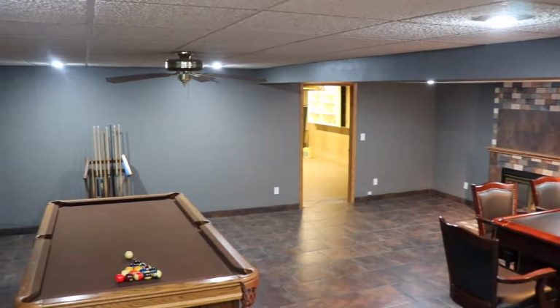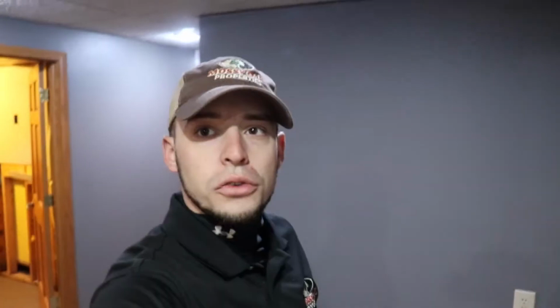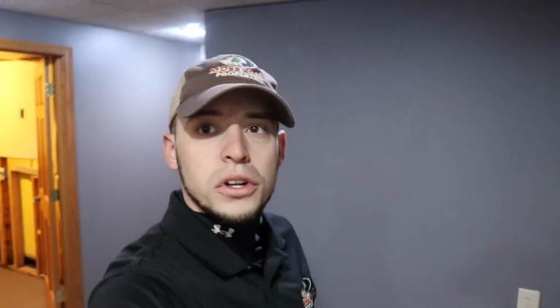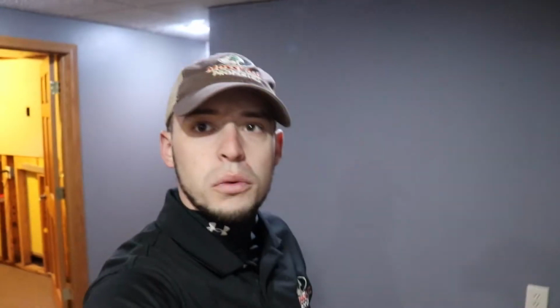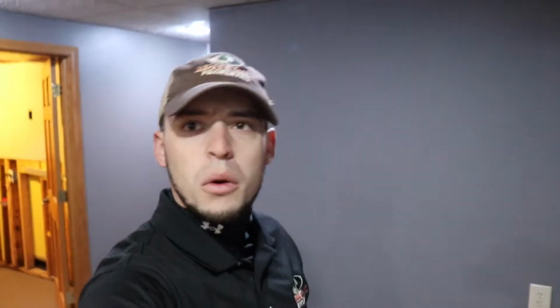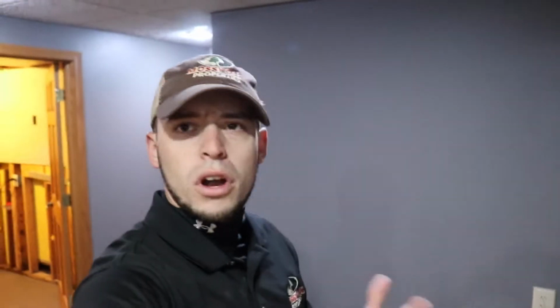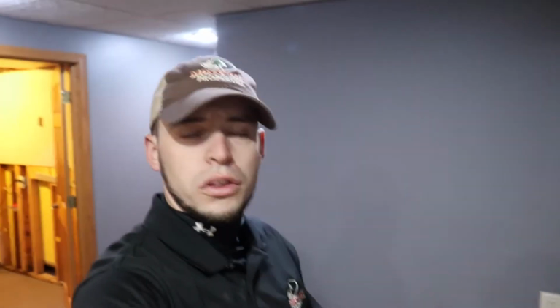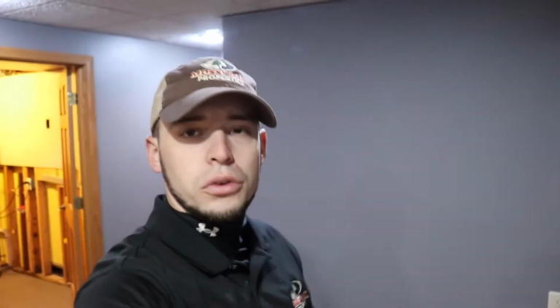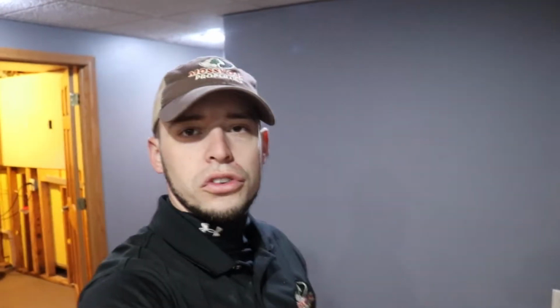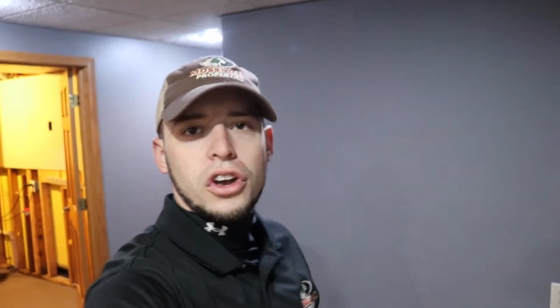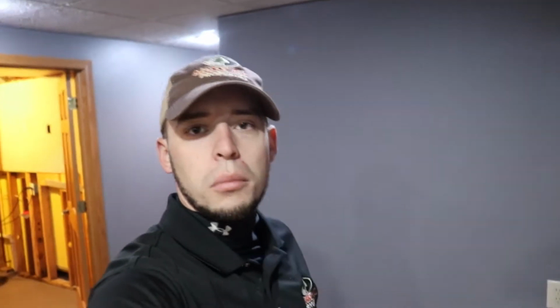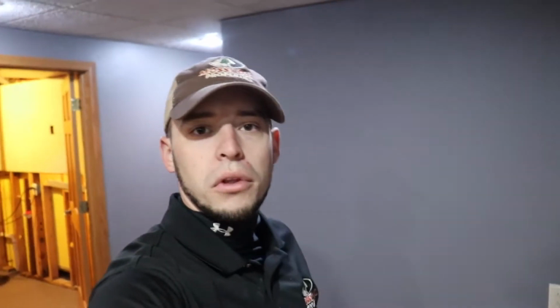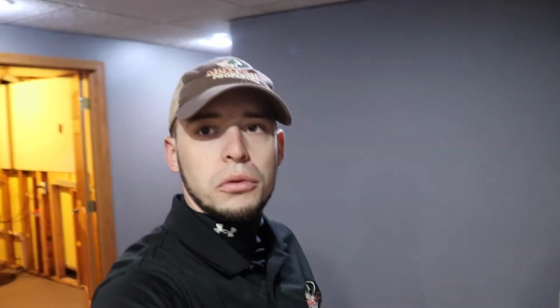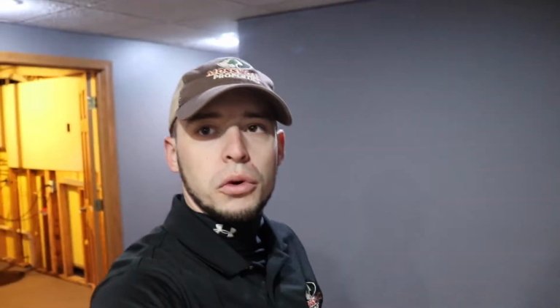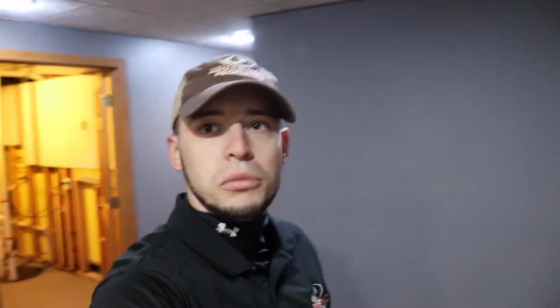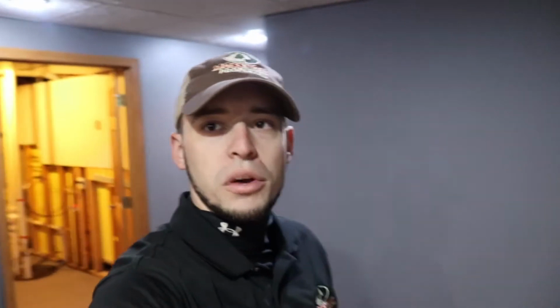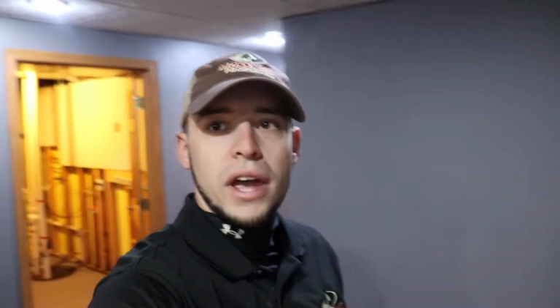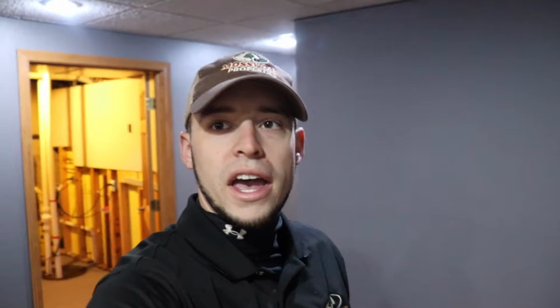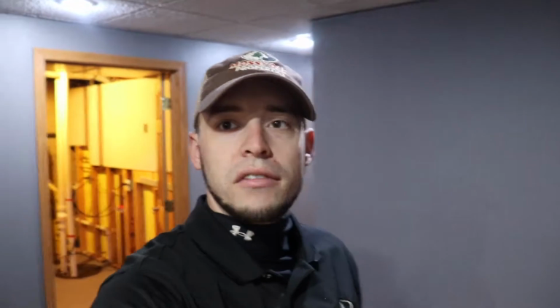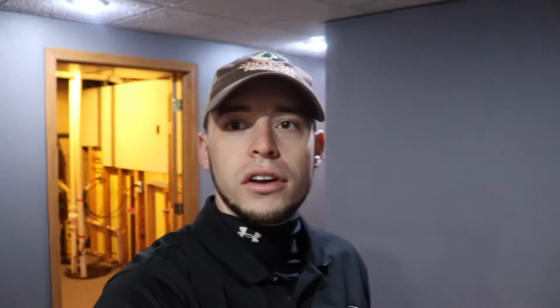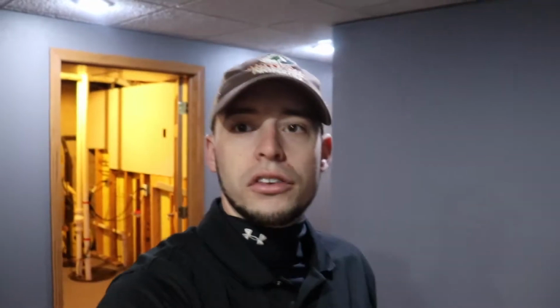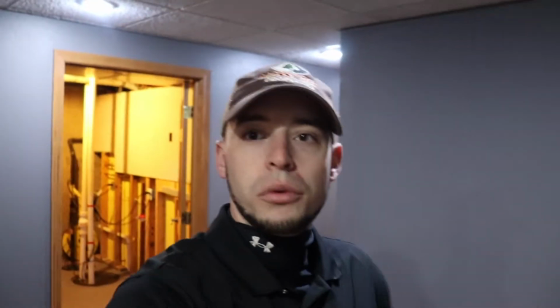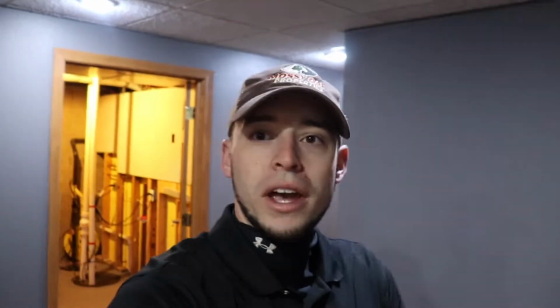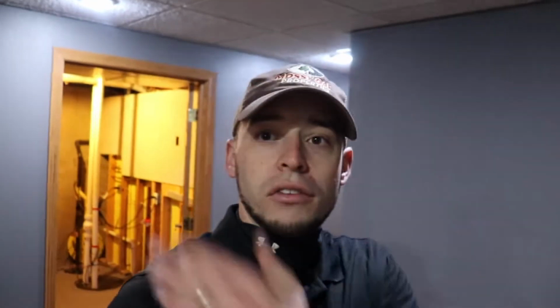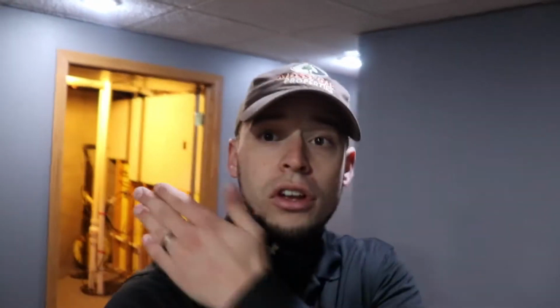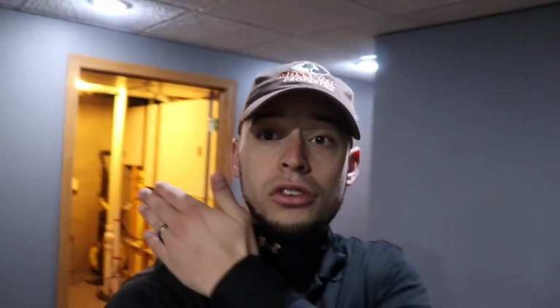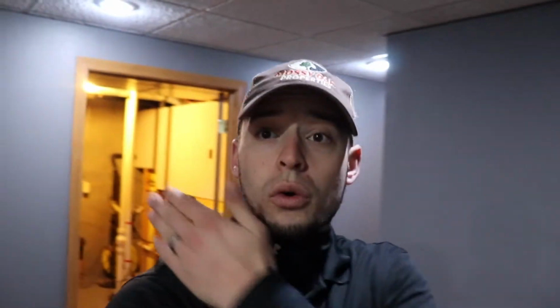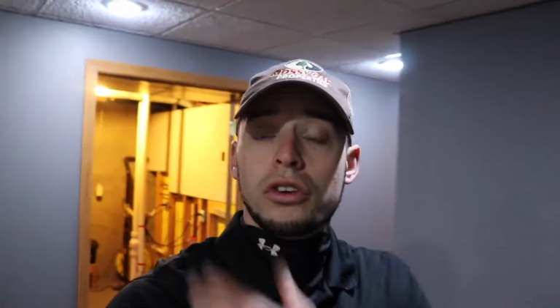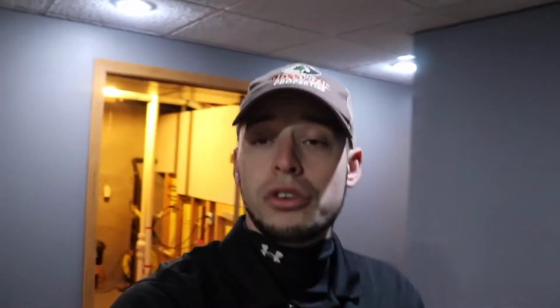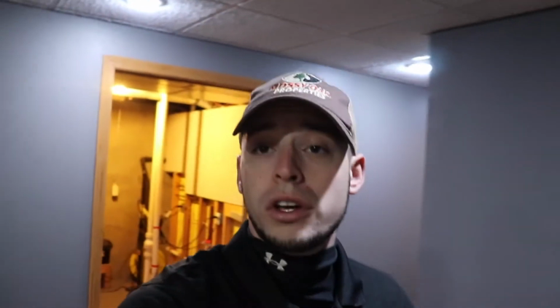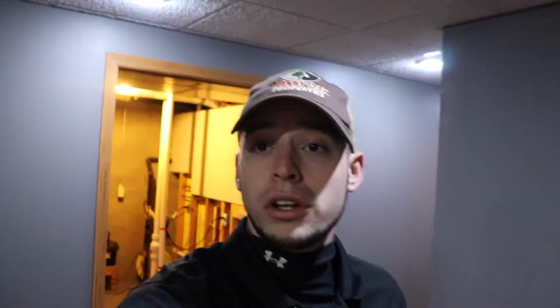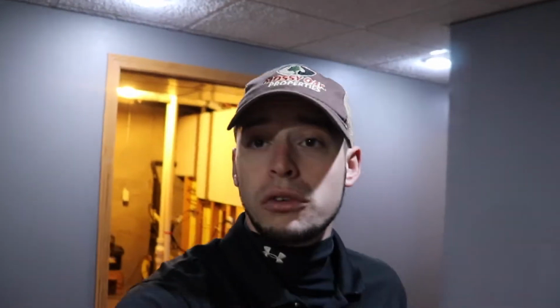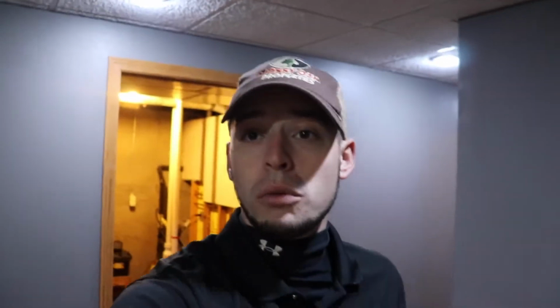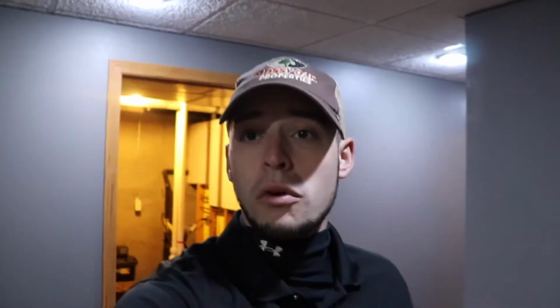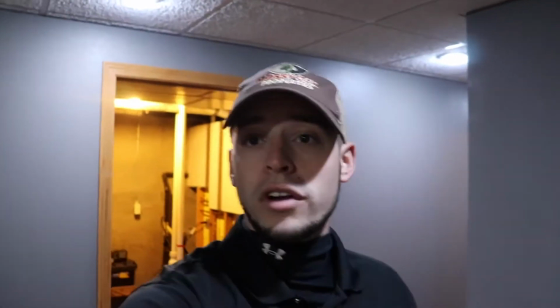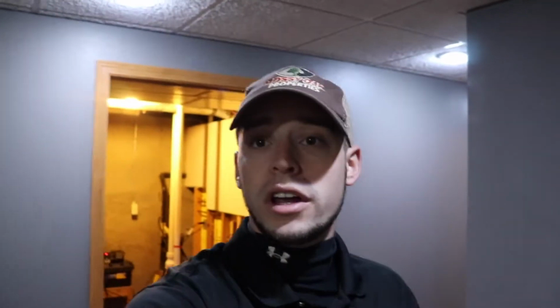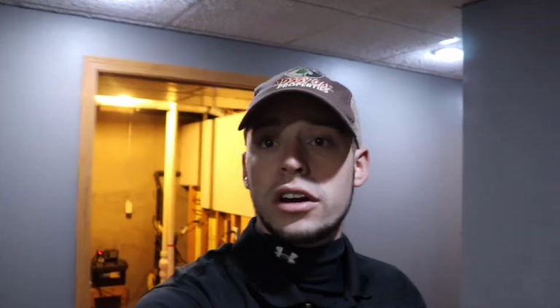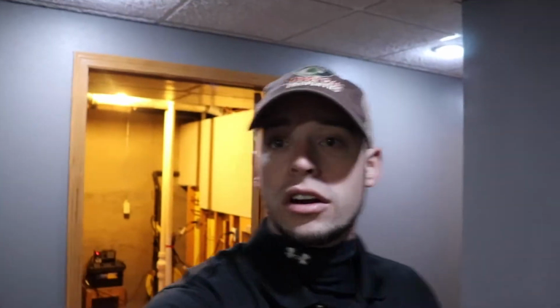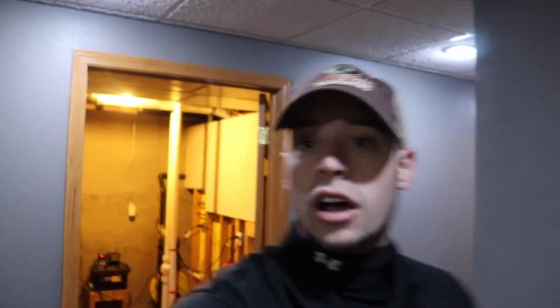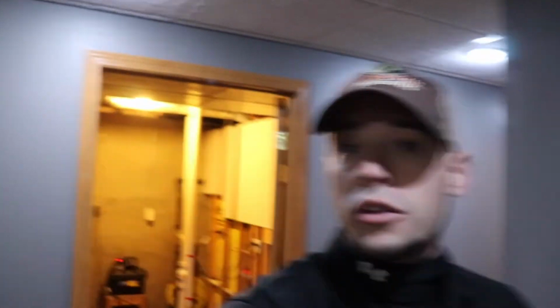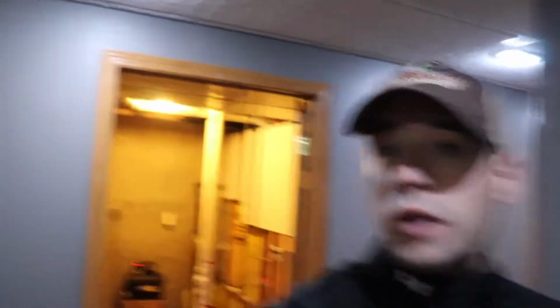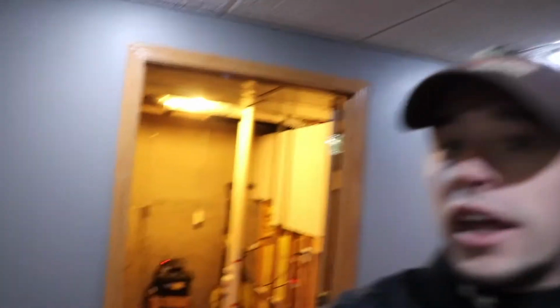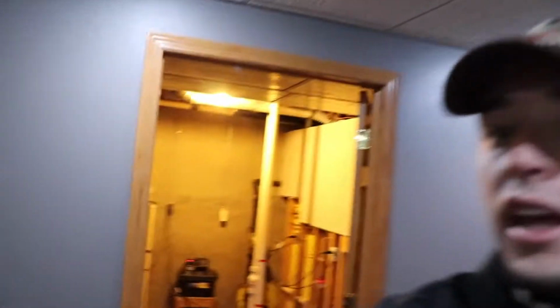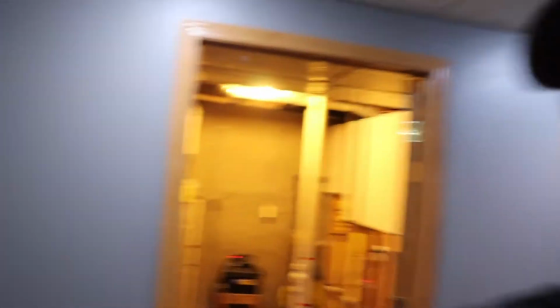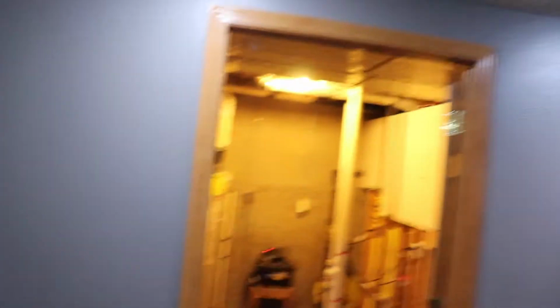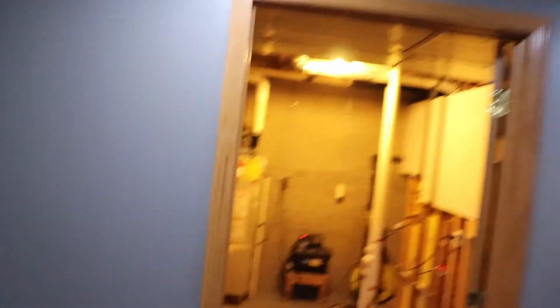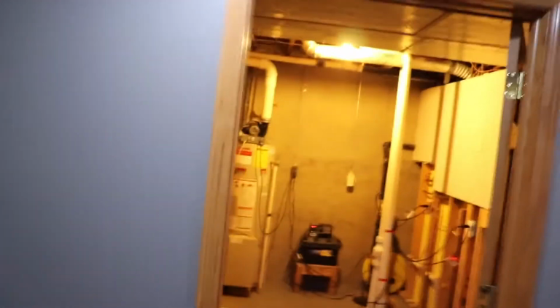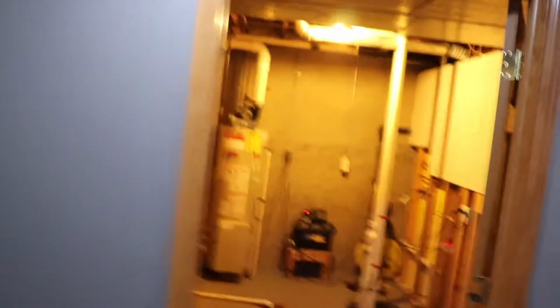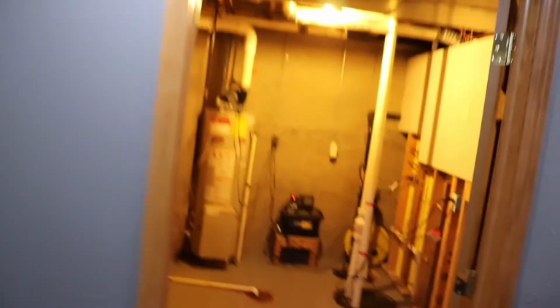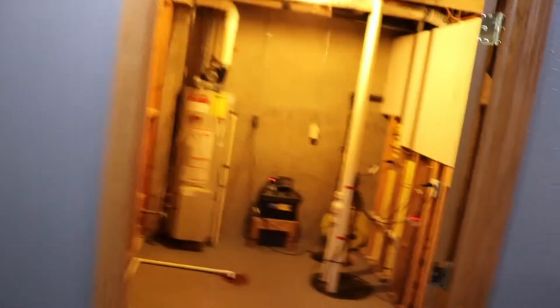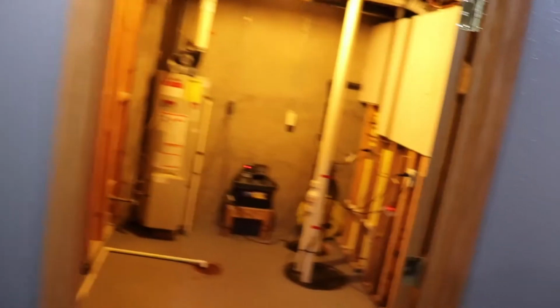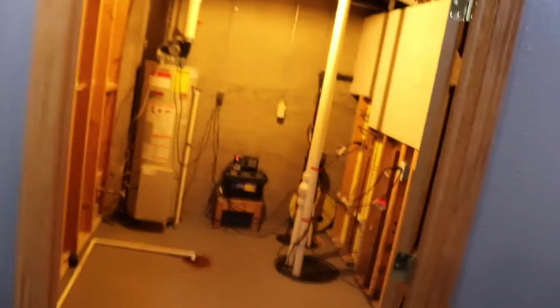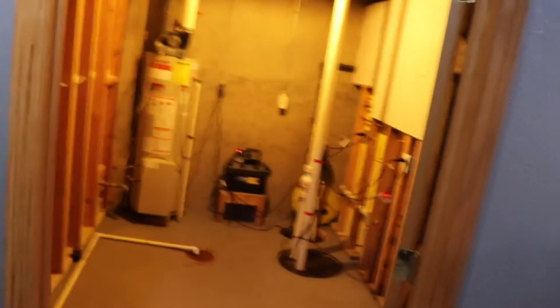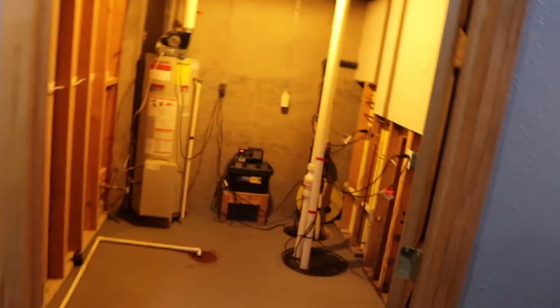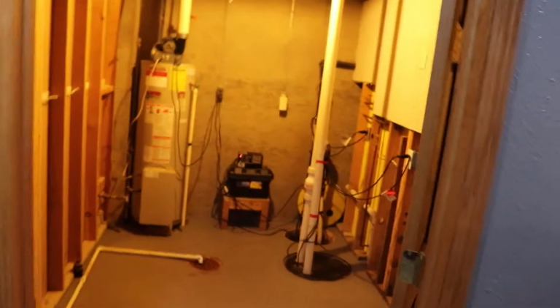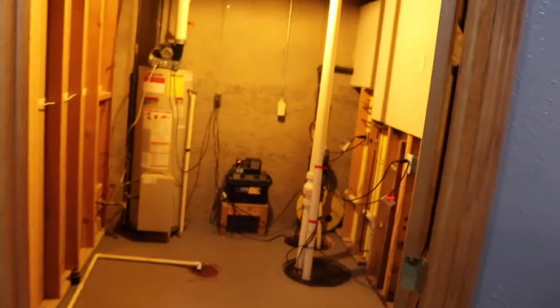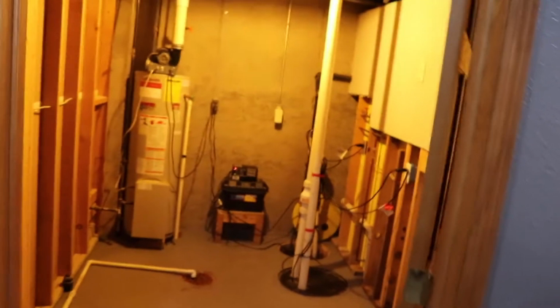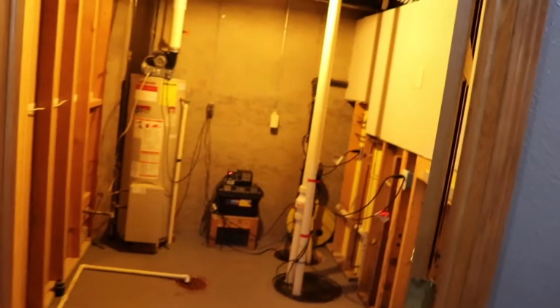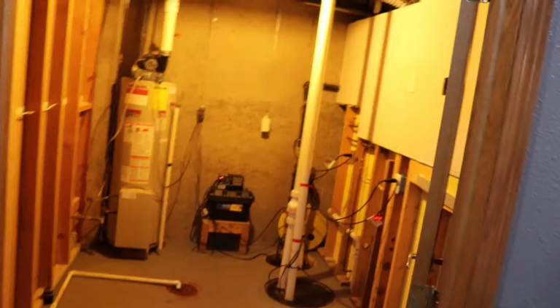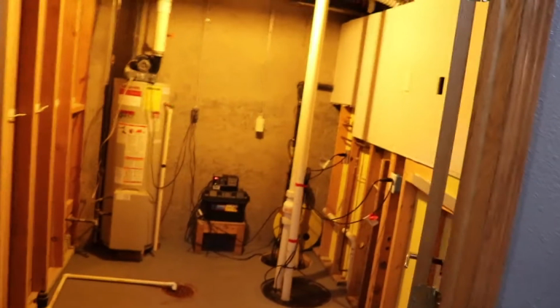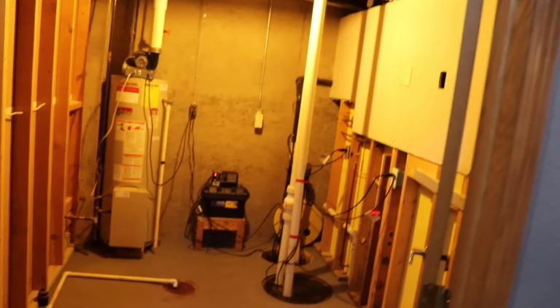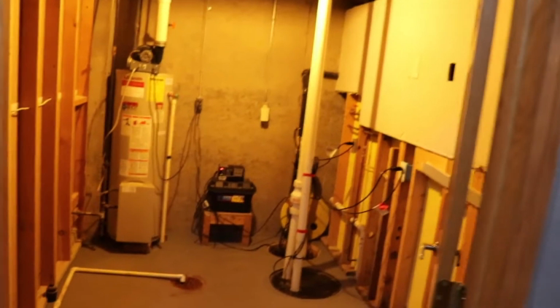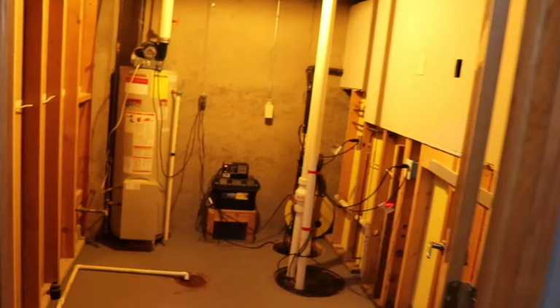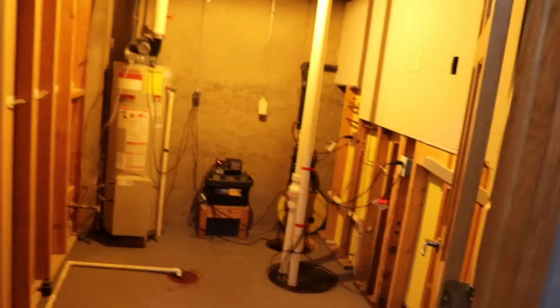I just want to walk you through a couple of the rooms that we have here. We have a storage utility room over here on the right-hand side. It's a pretty spacious area.